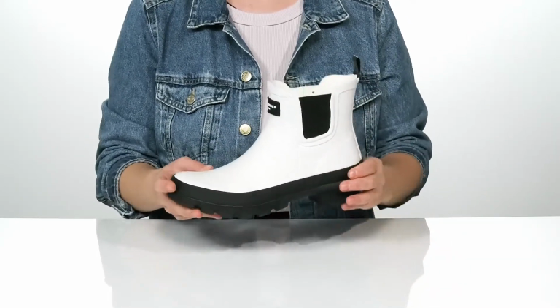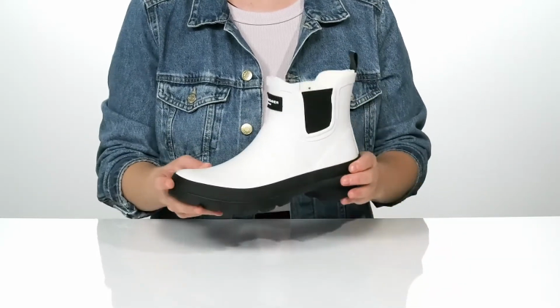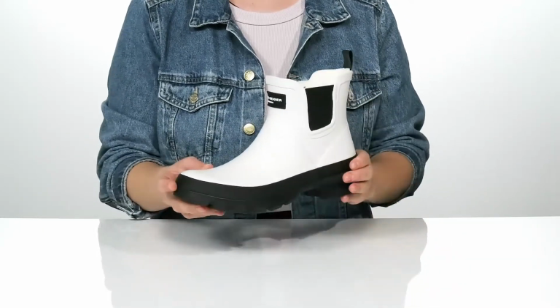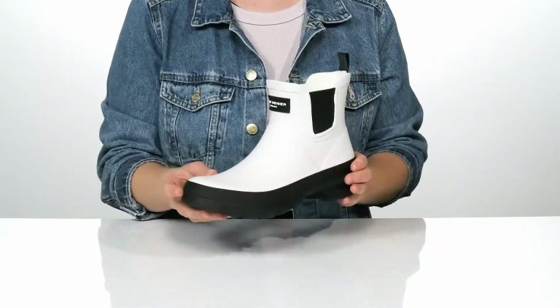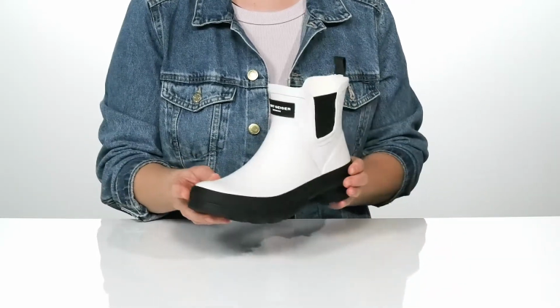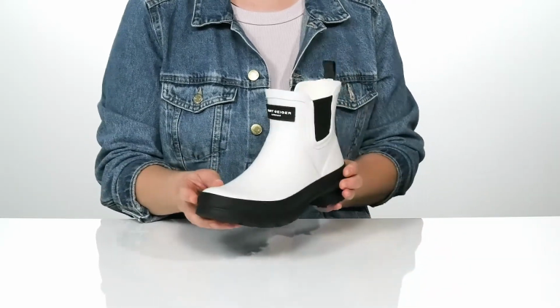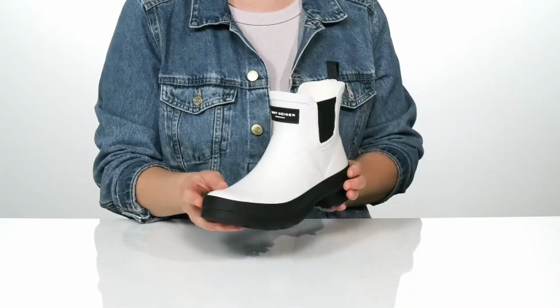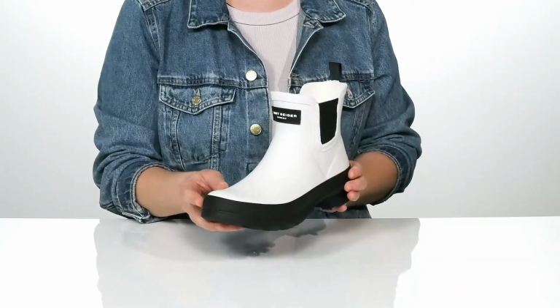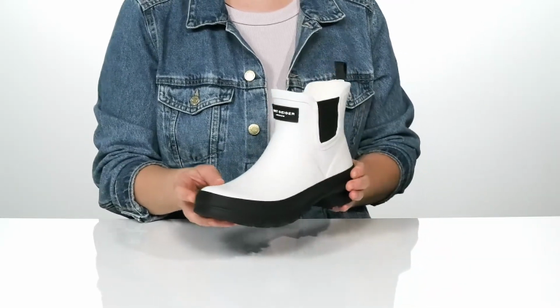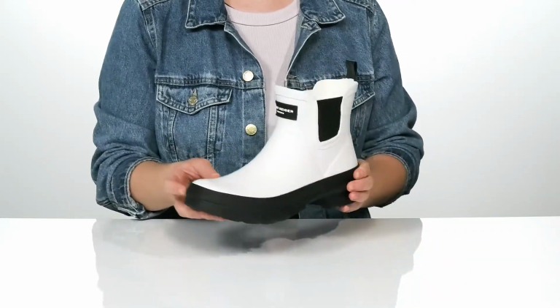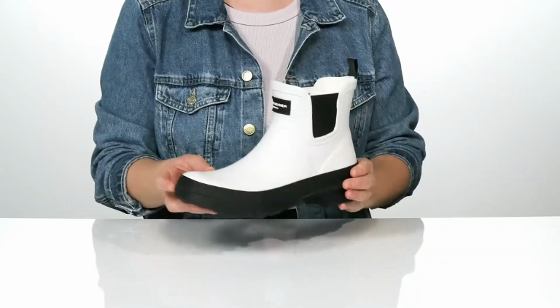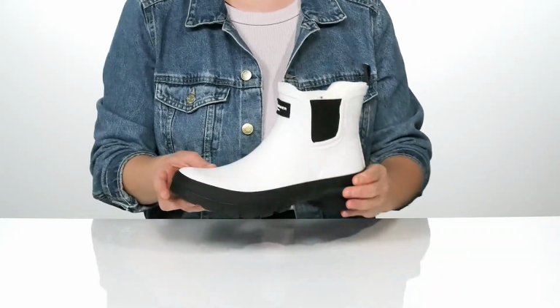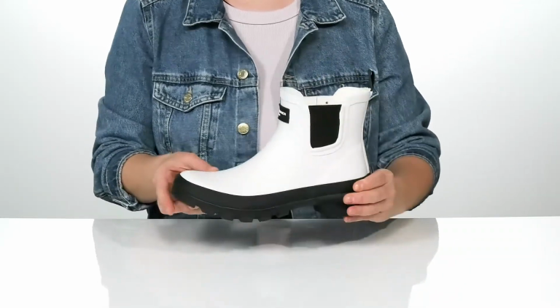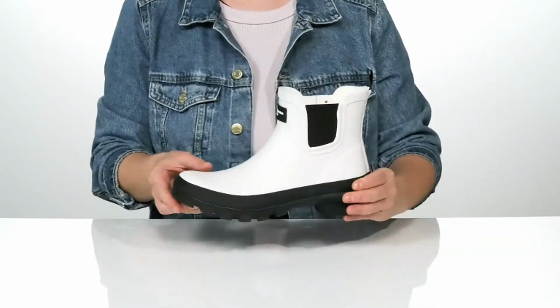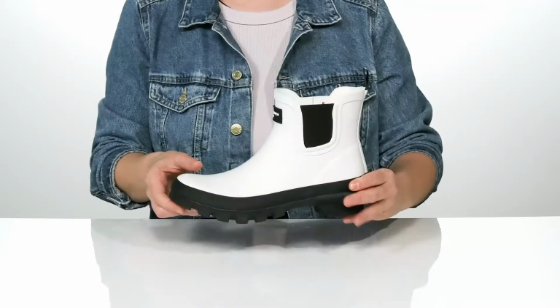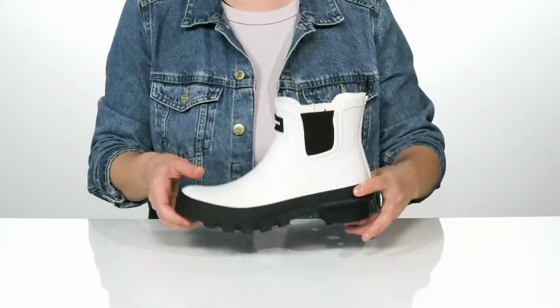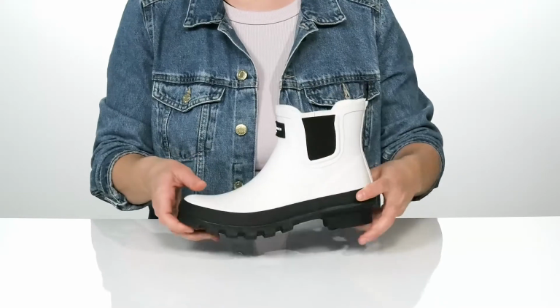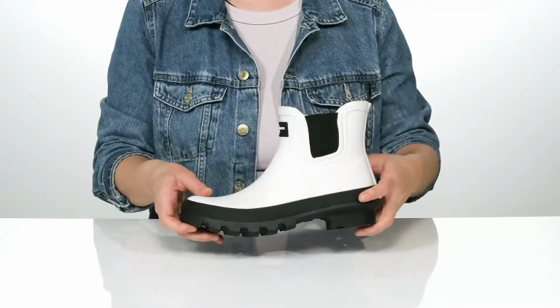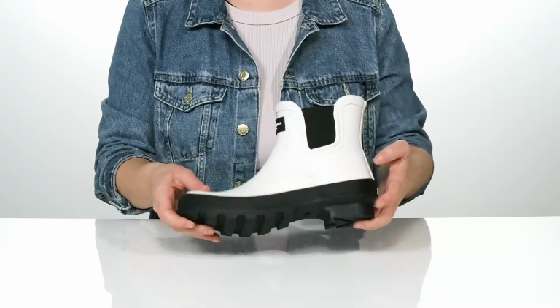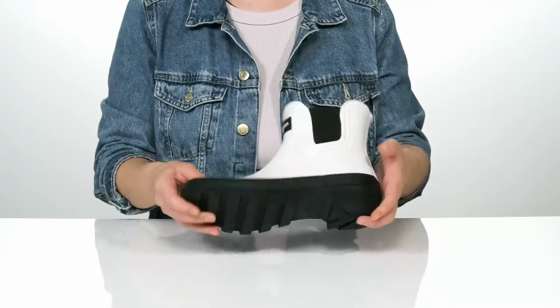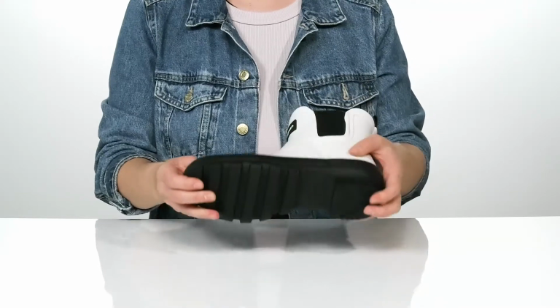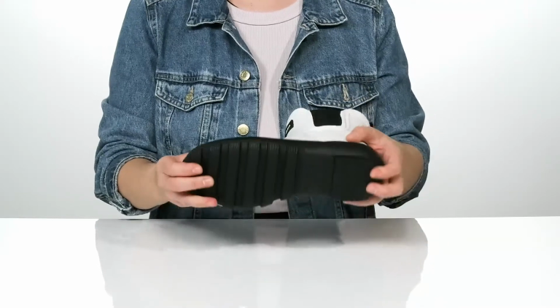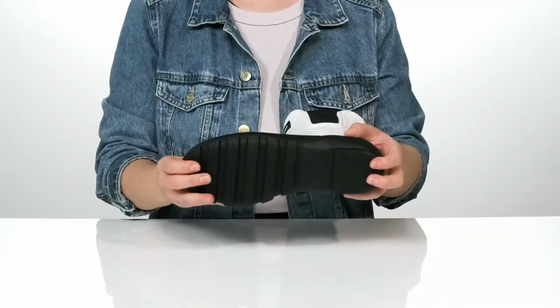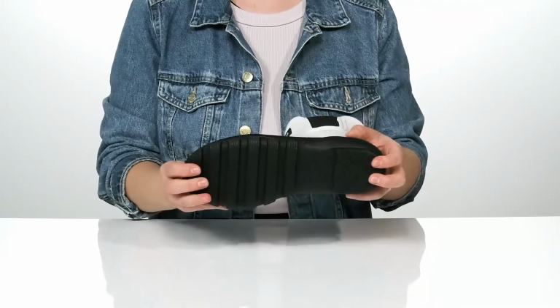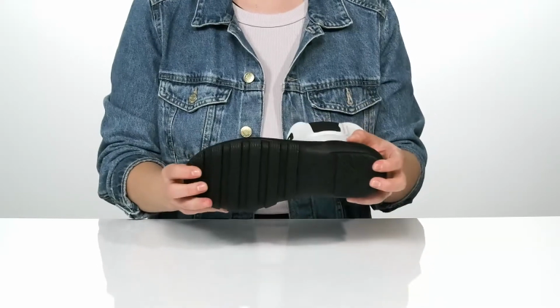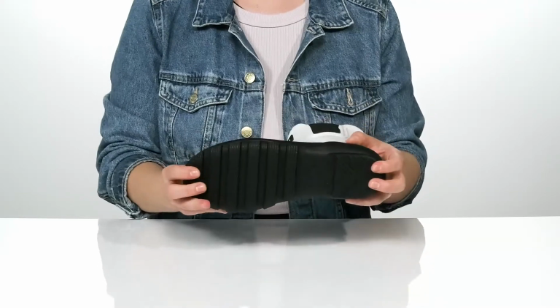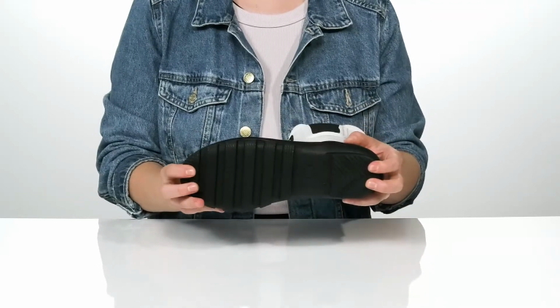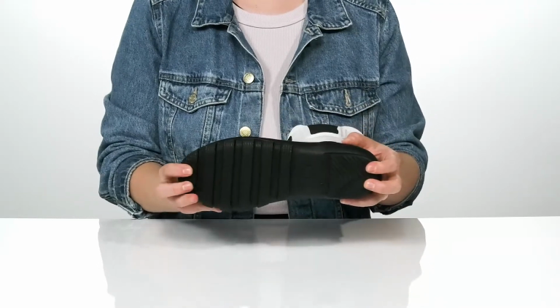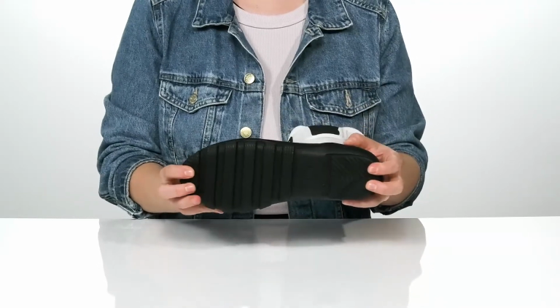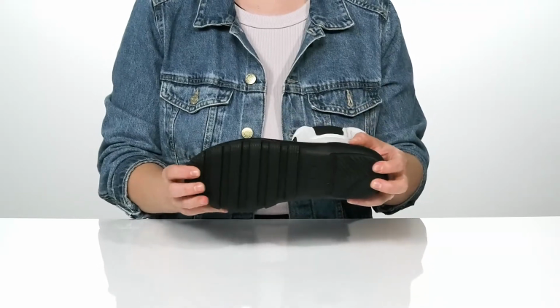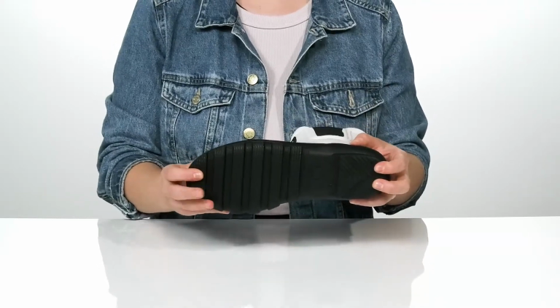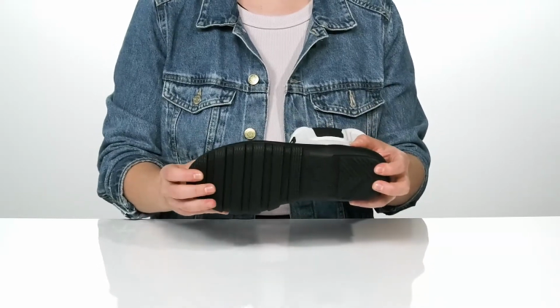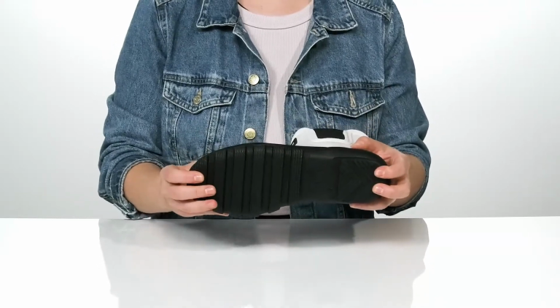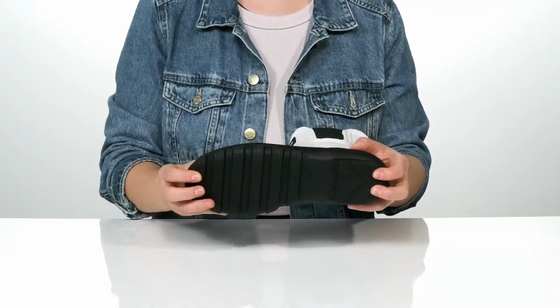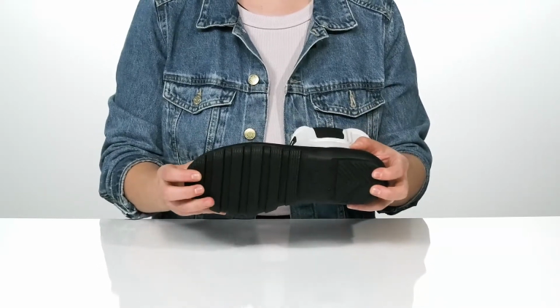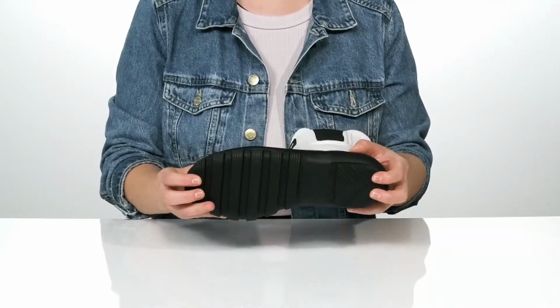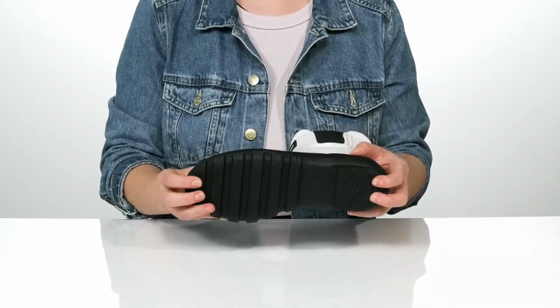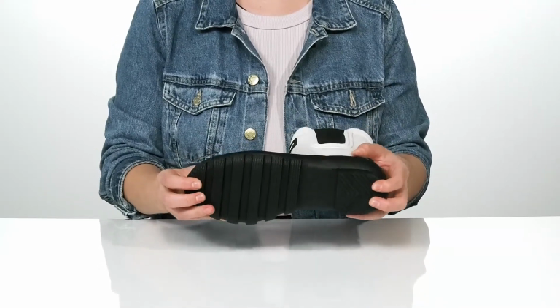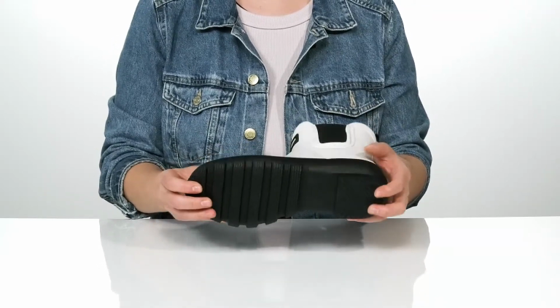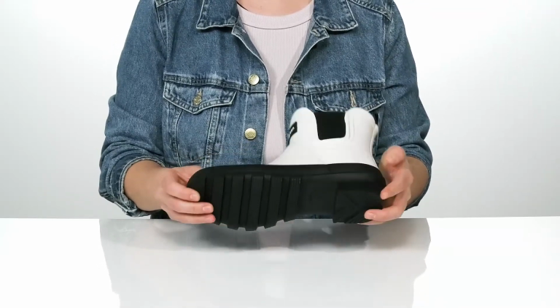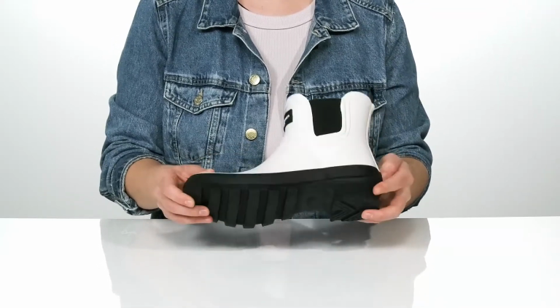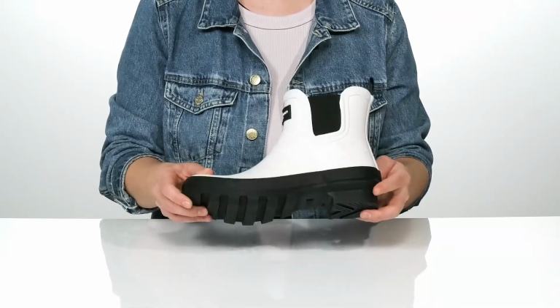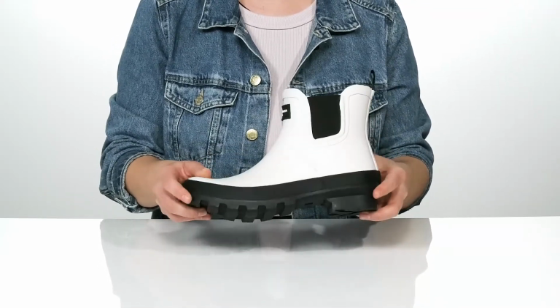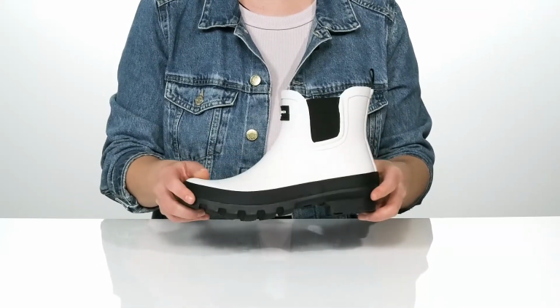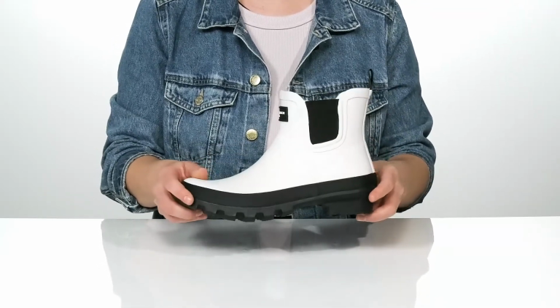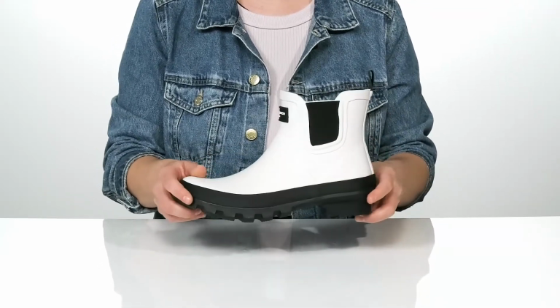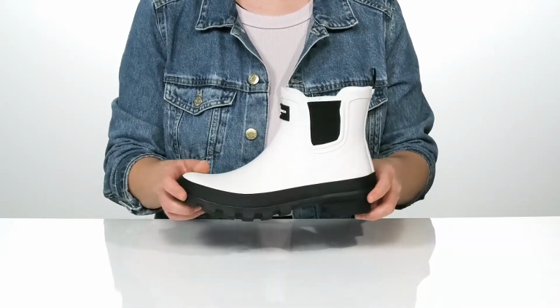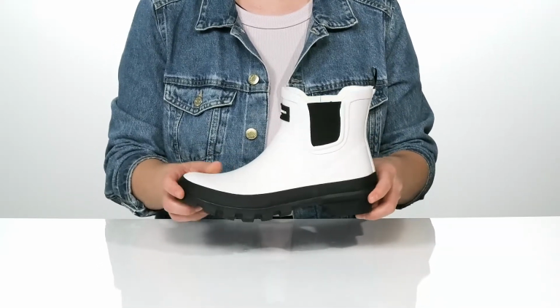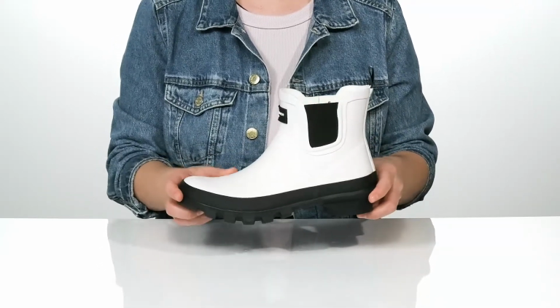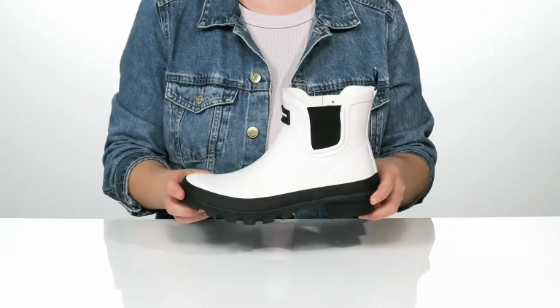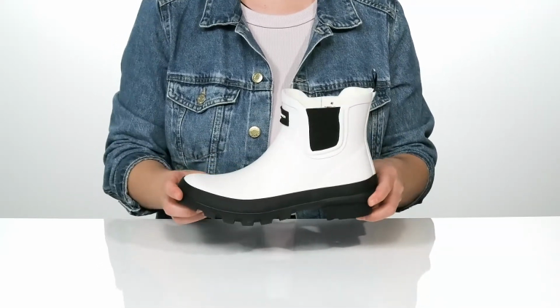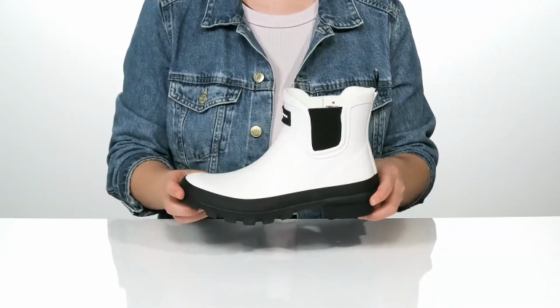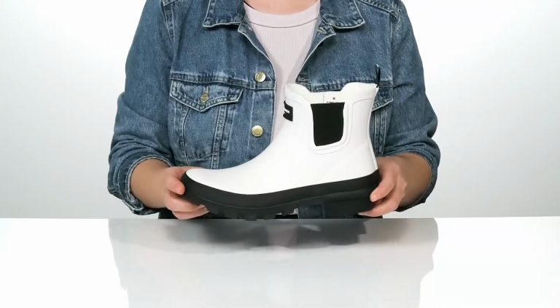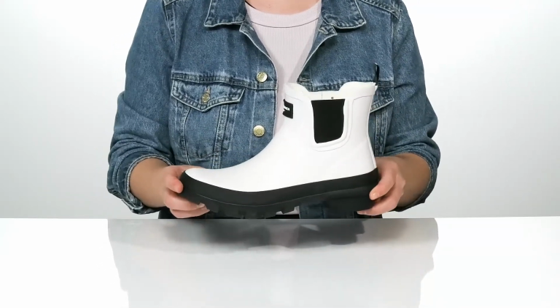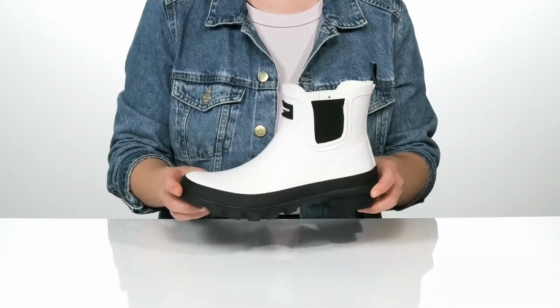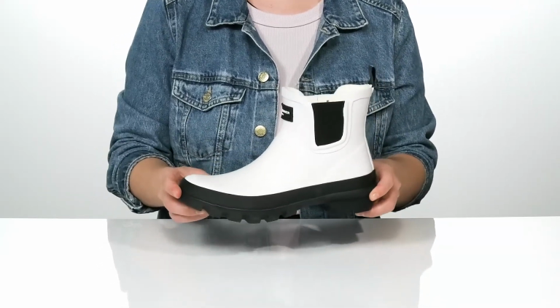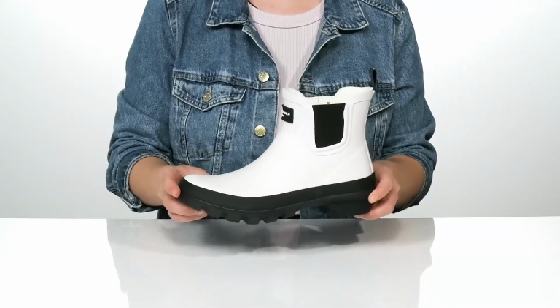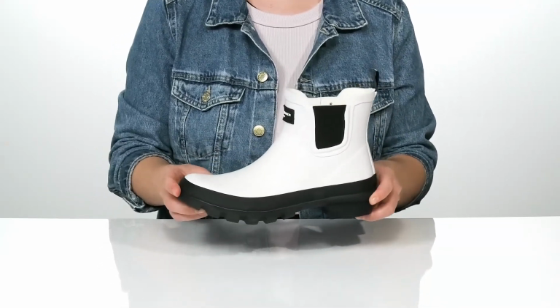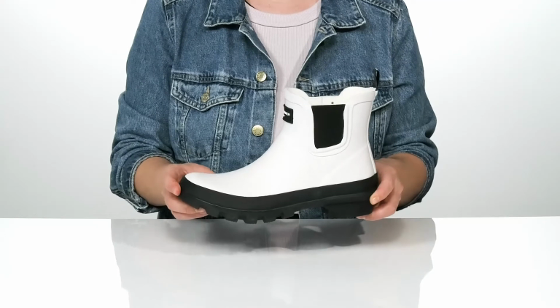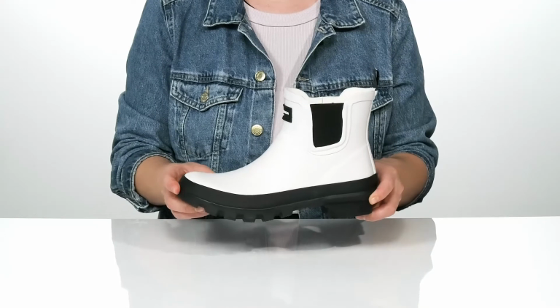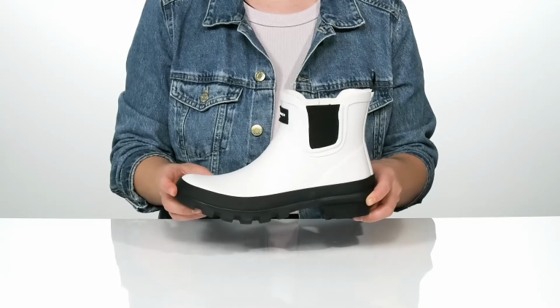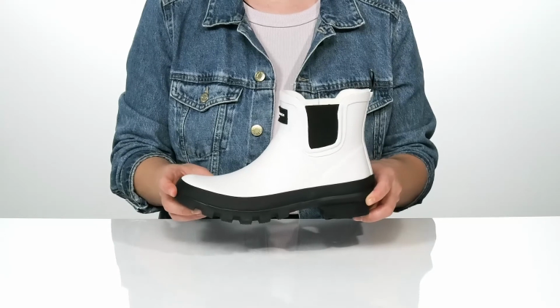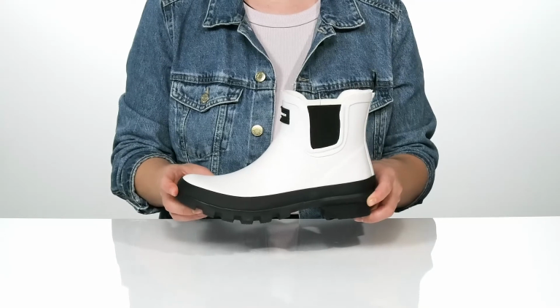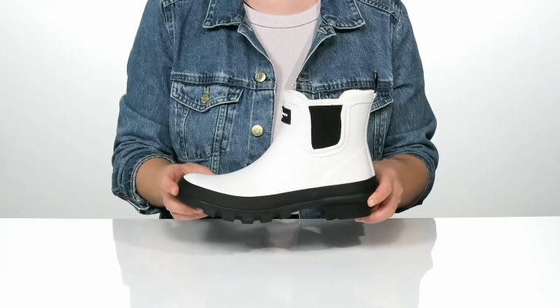They are of course waterproof and they are textured for traction down there at the bottom so you can be sure-footed all day long.